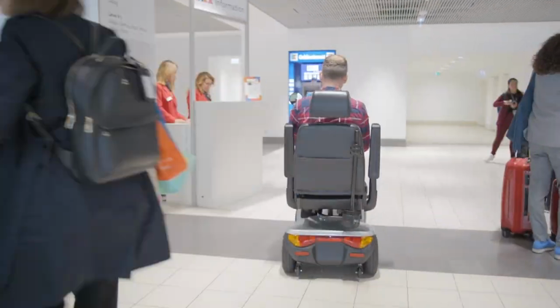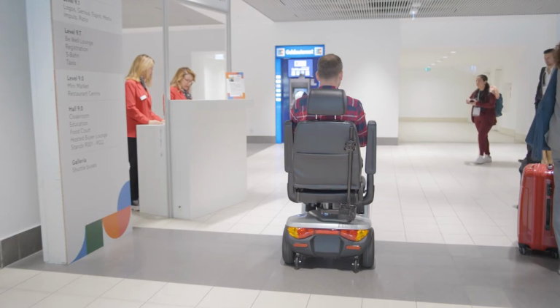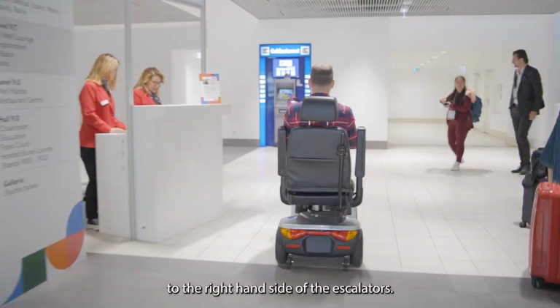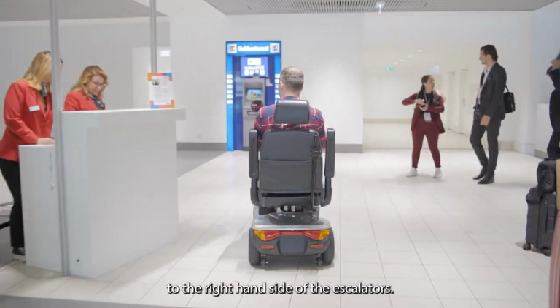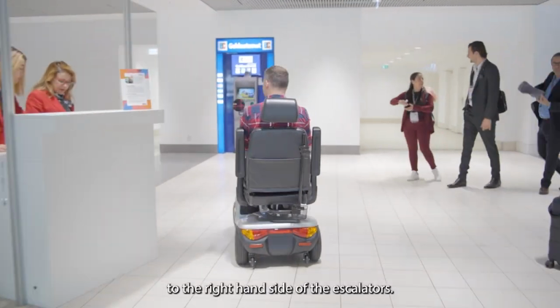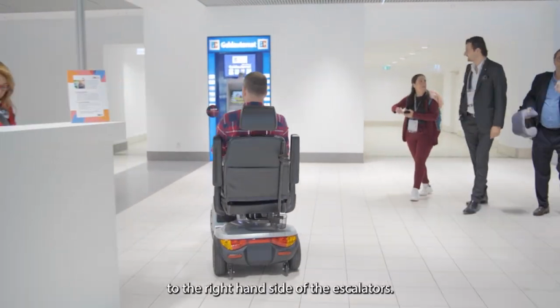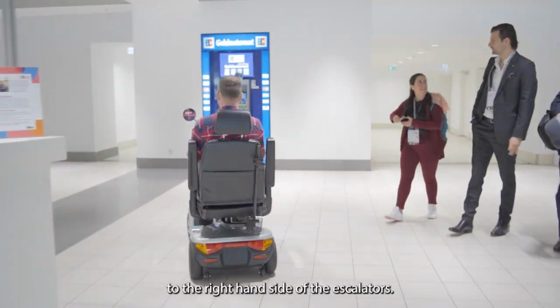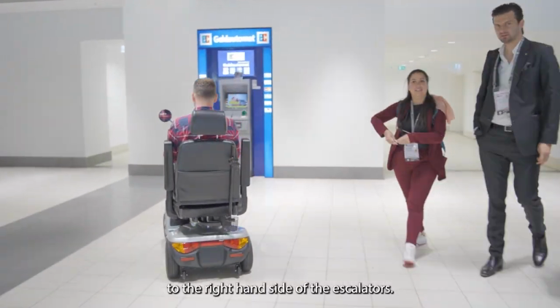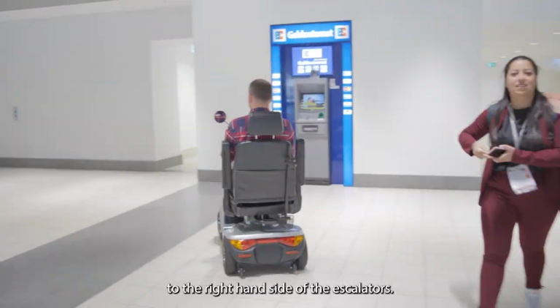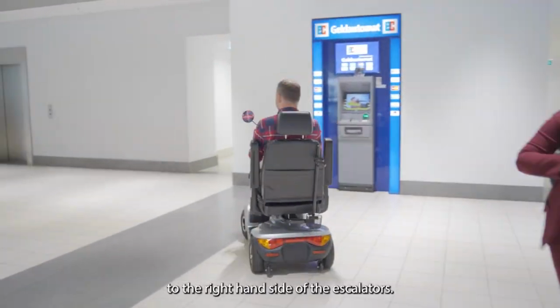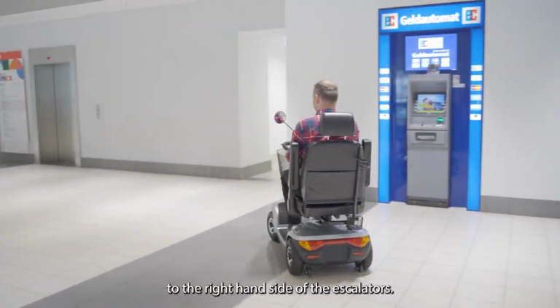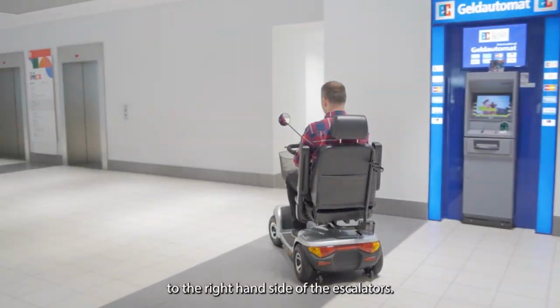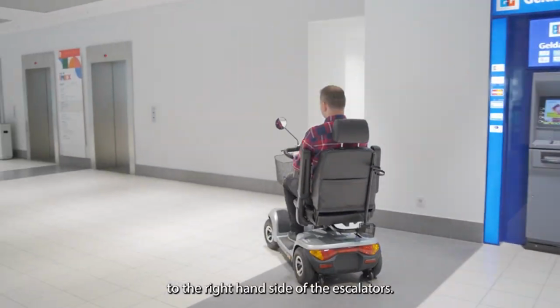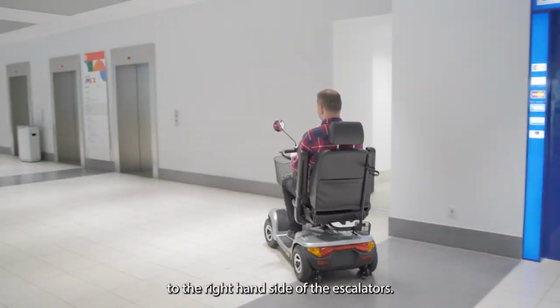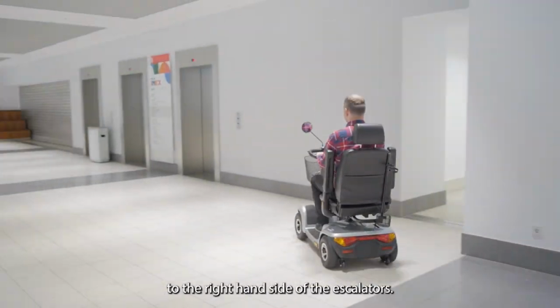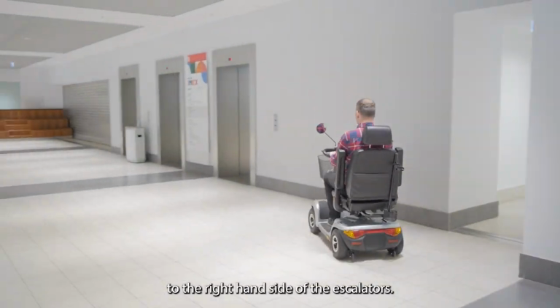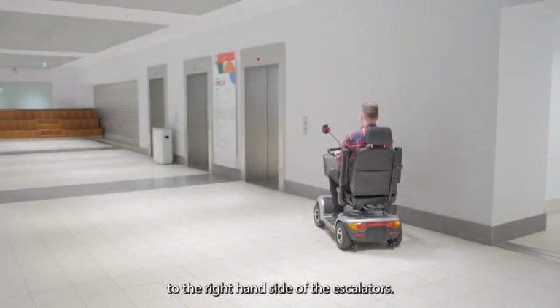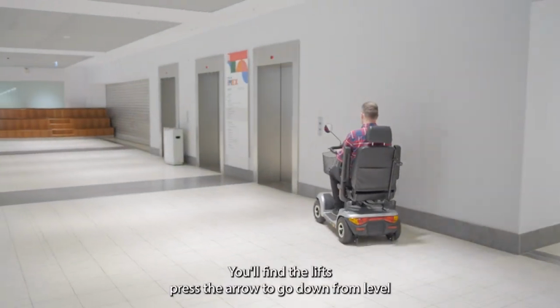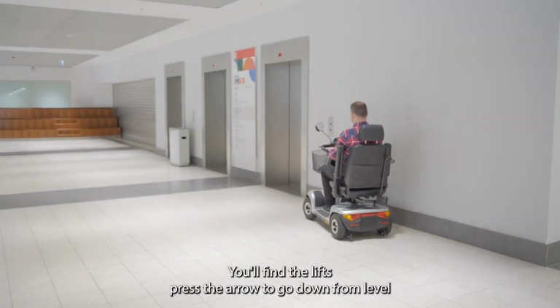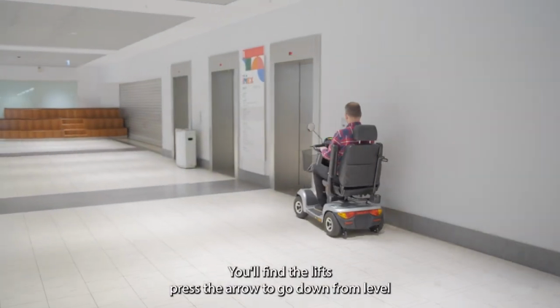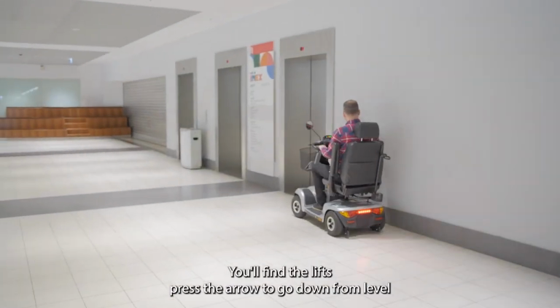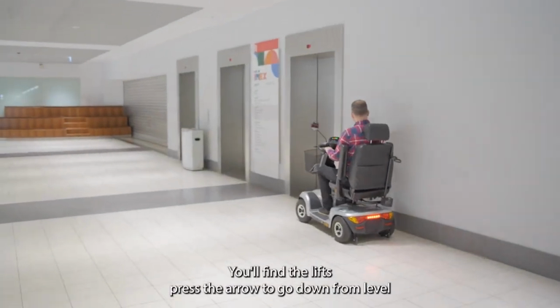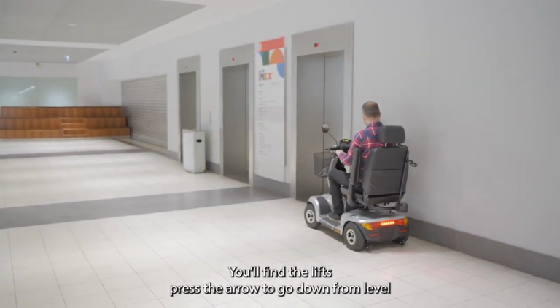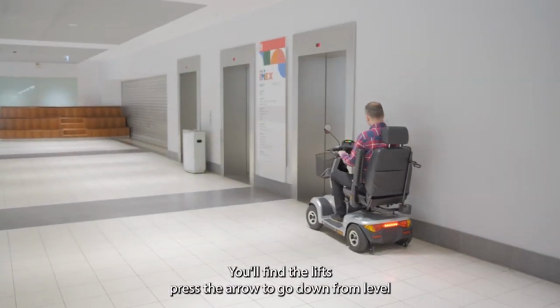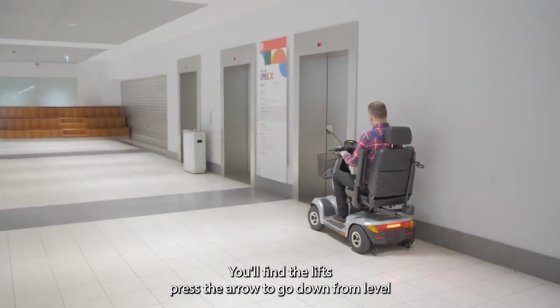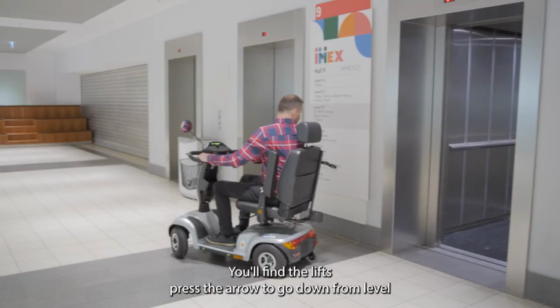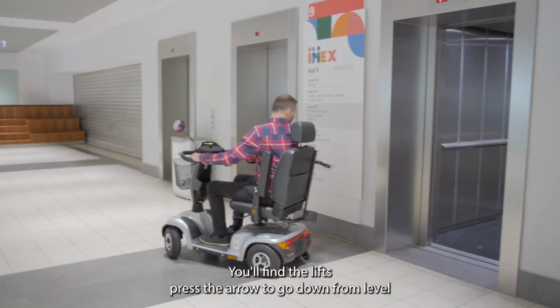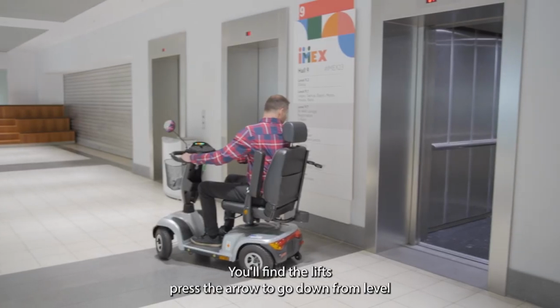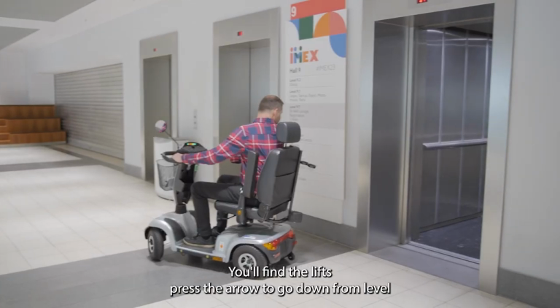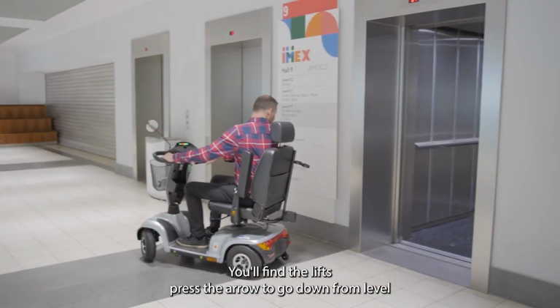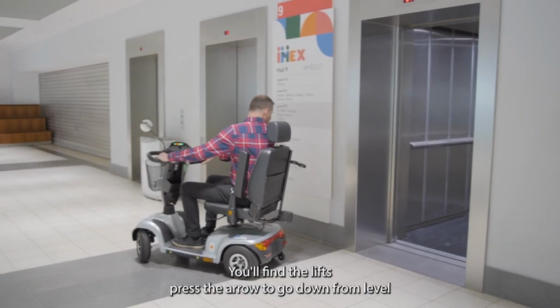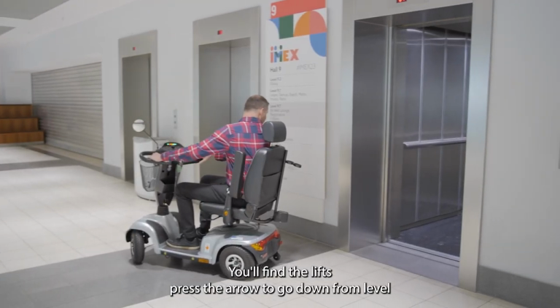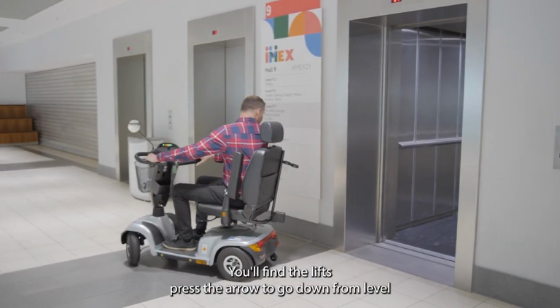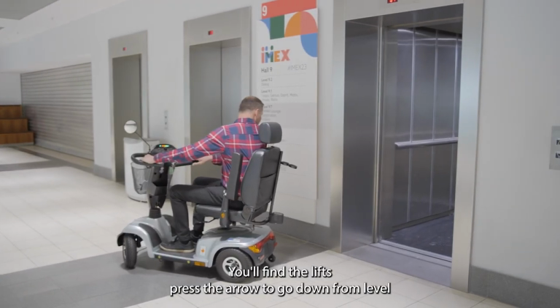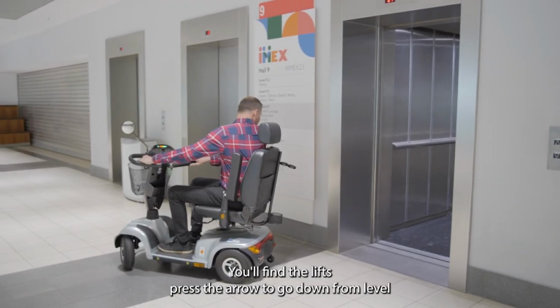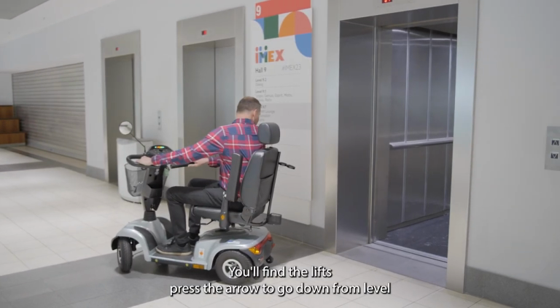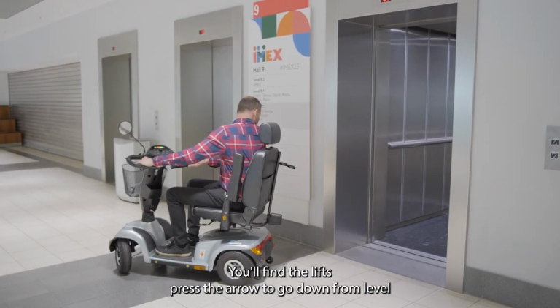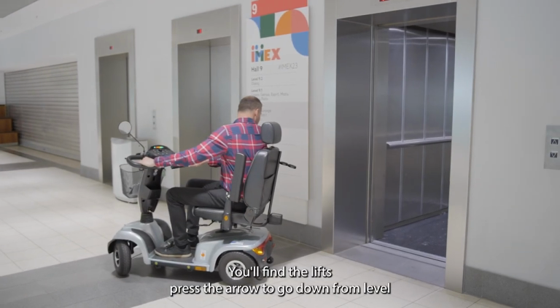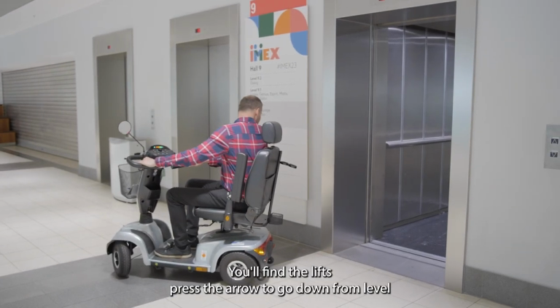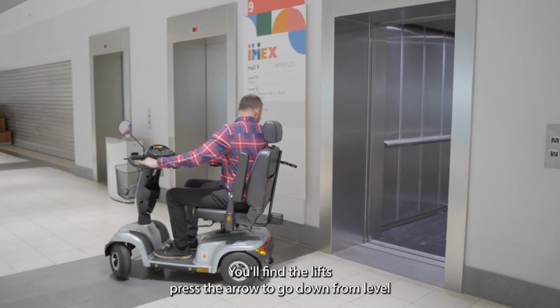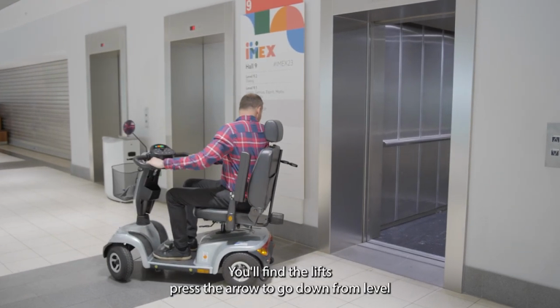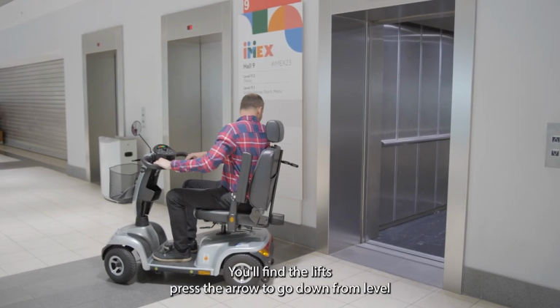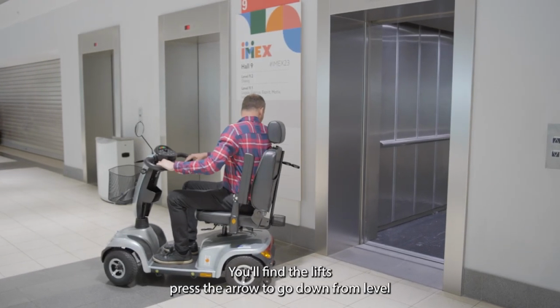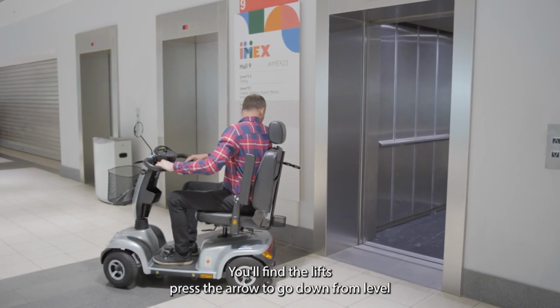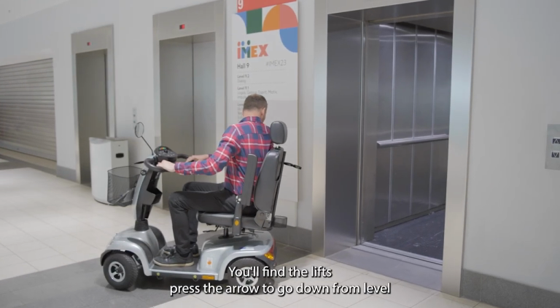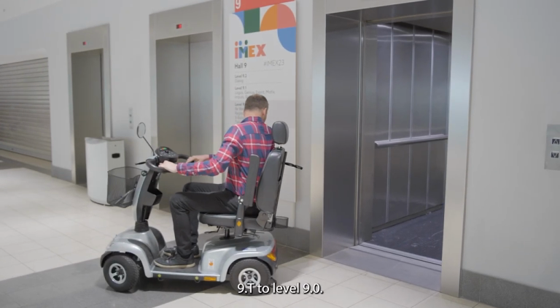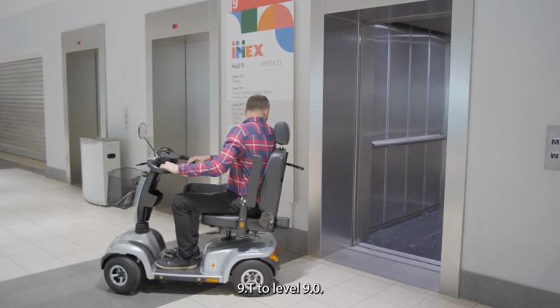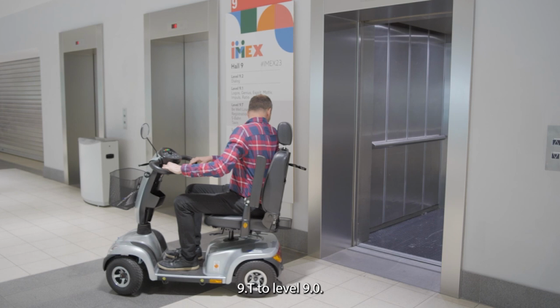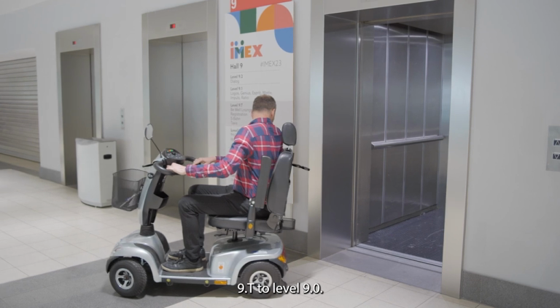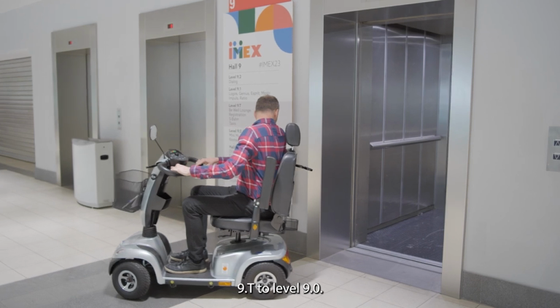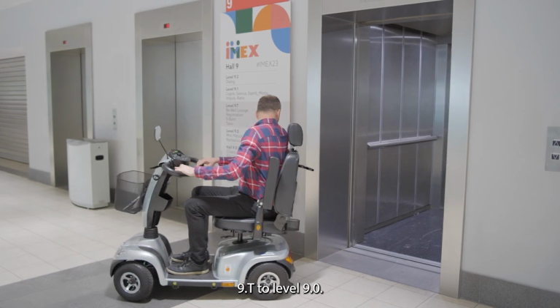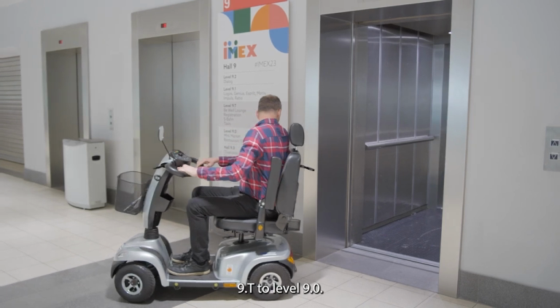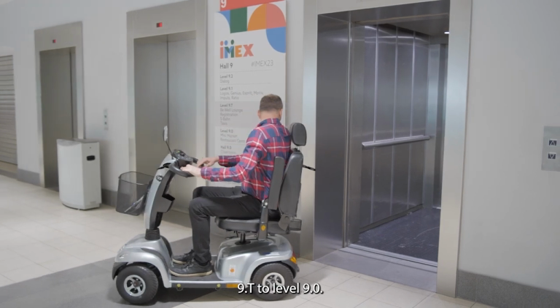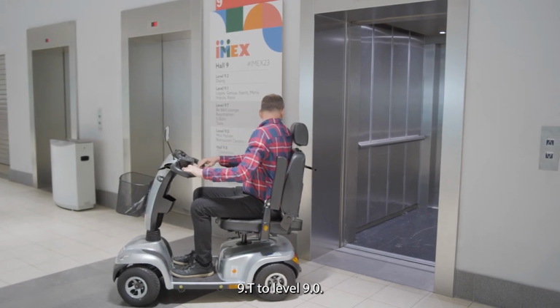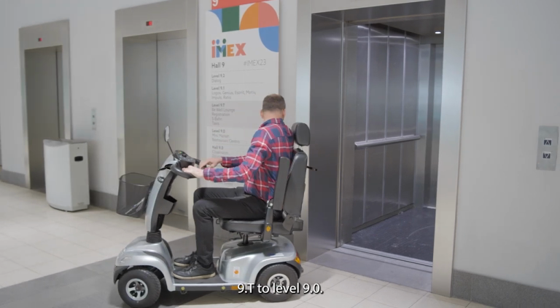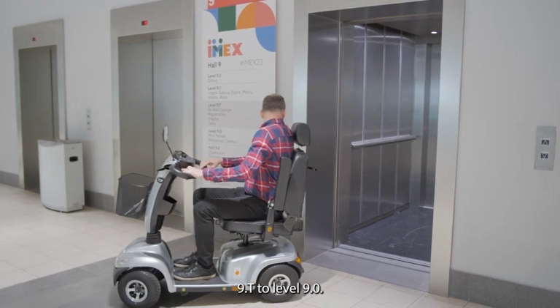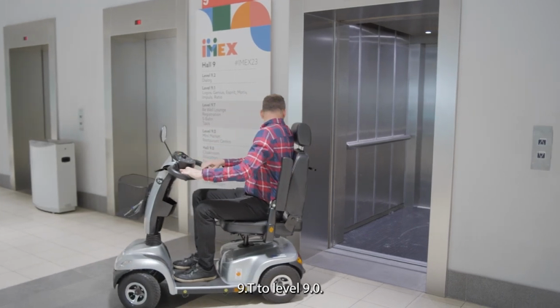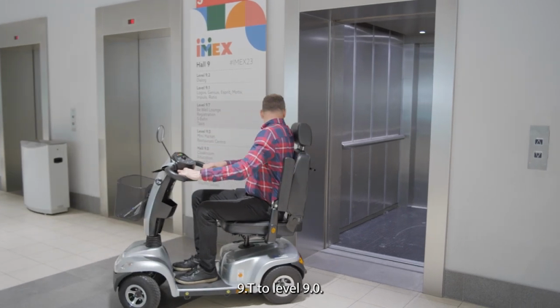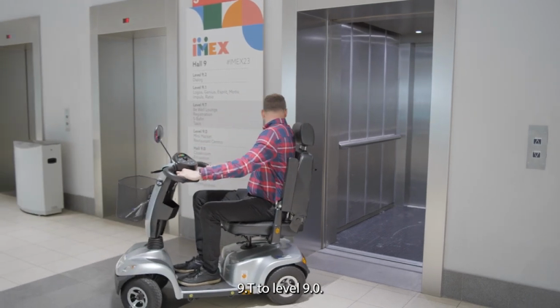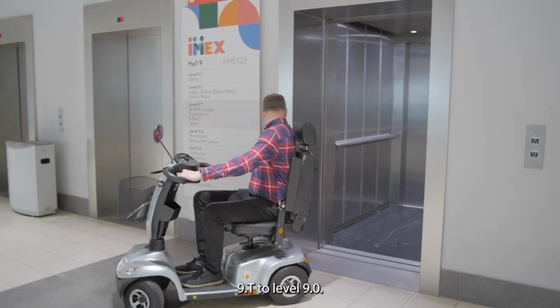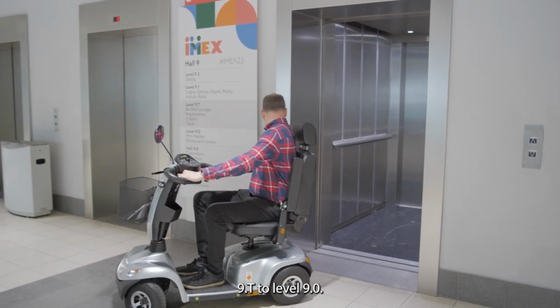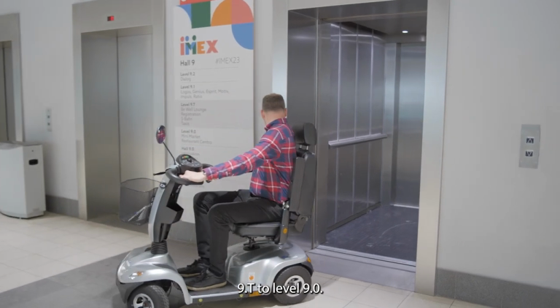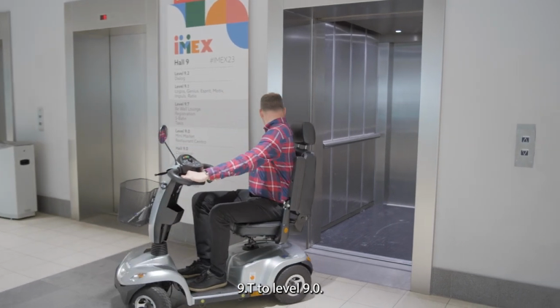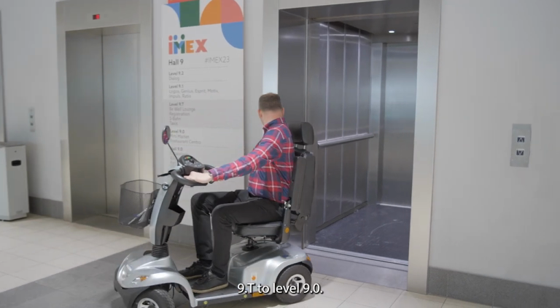To the right hand side of the escalators you will find the lifts. Press the arrow to go down from level 9.t to level 9.0.